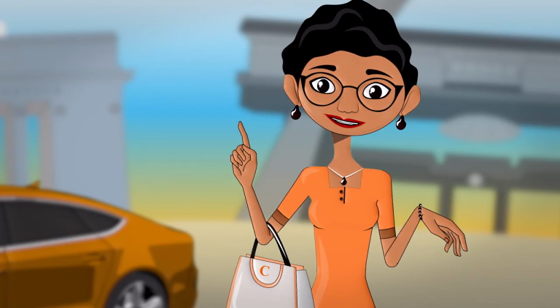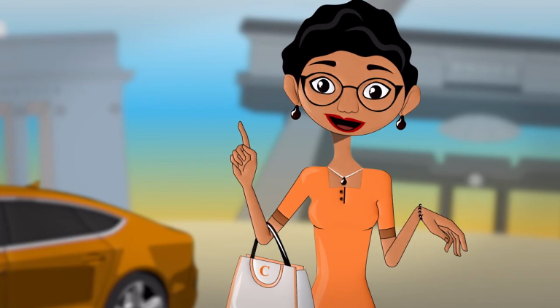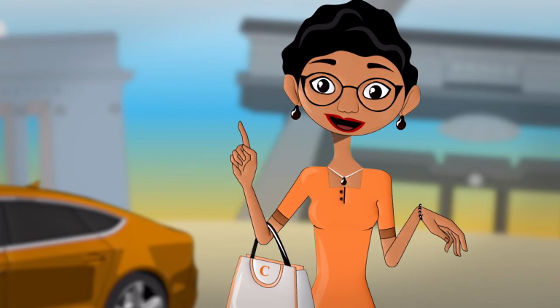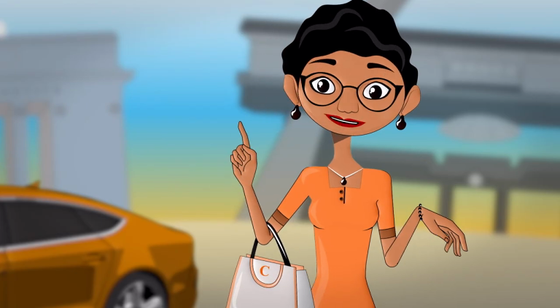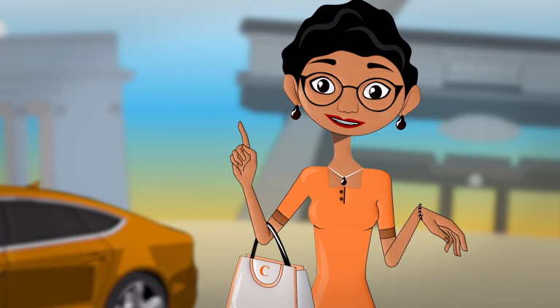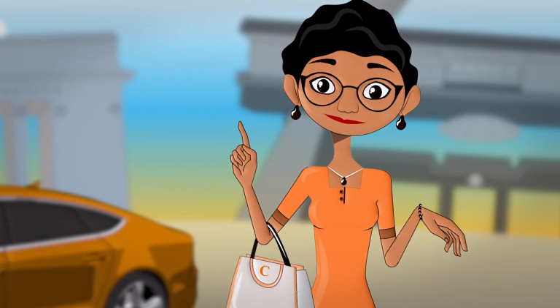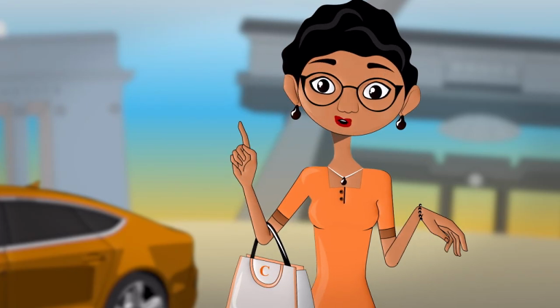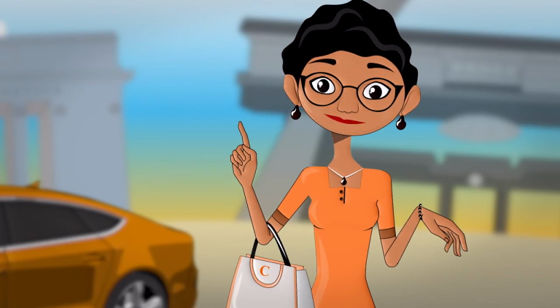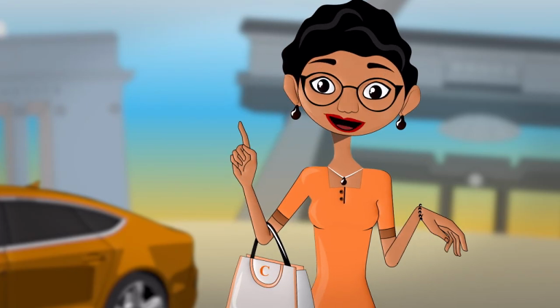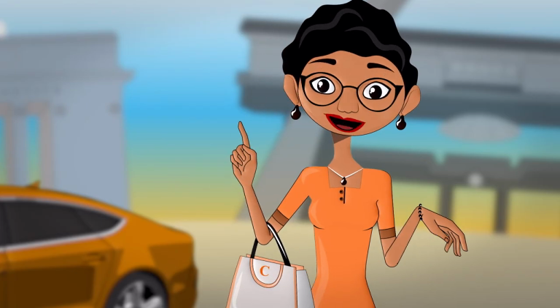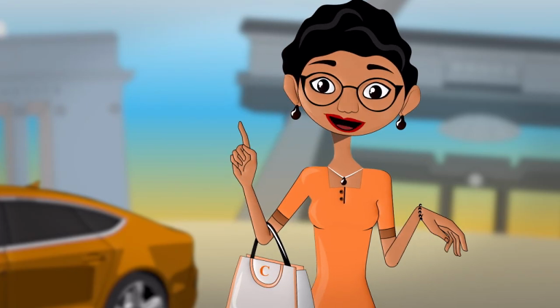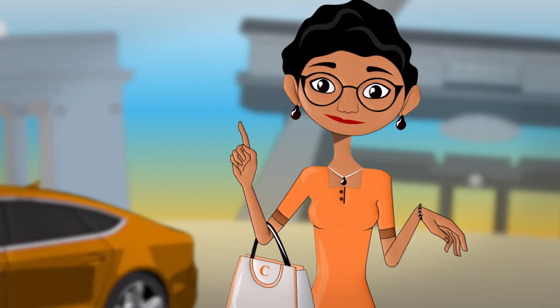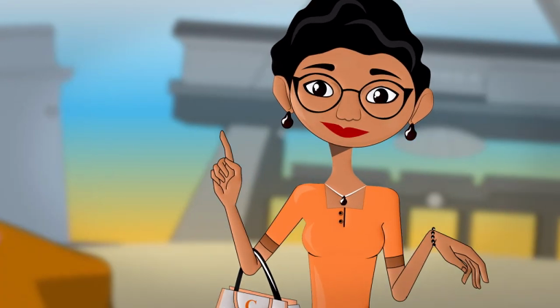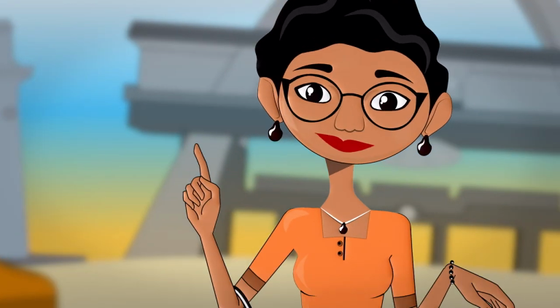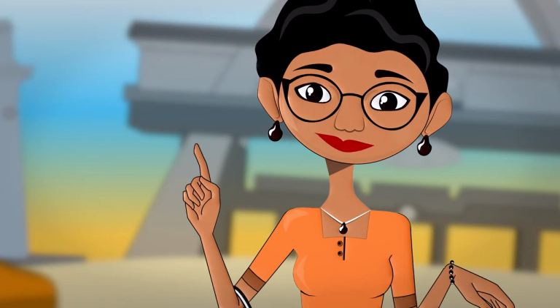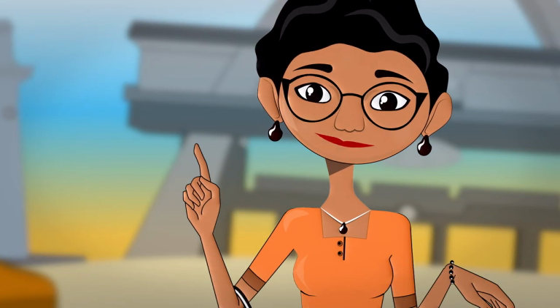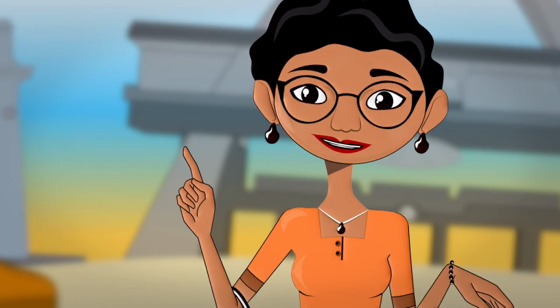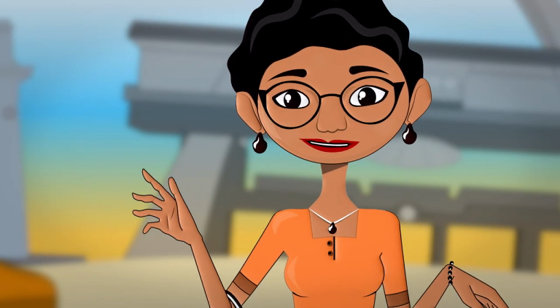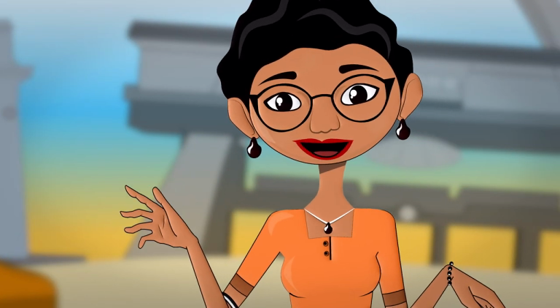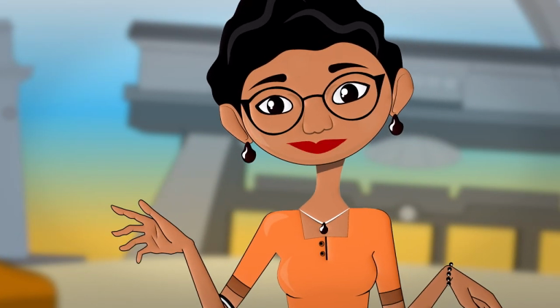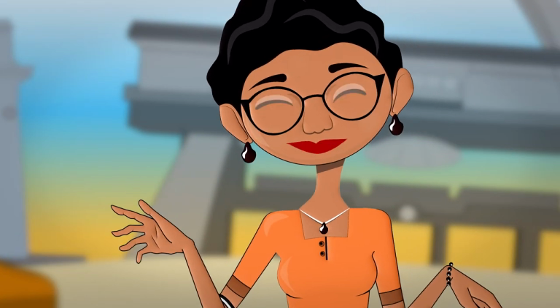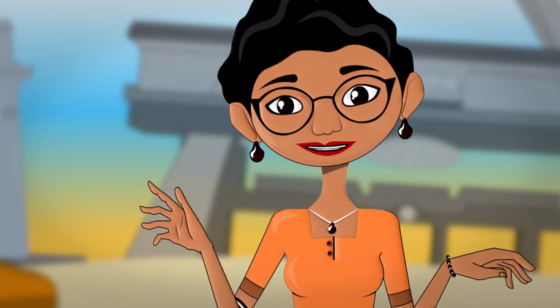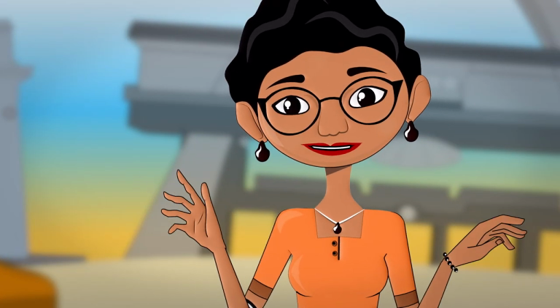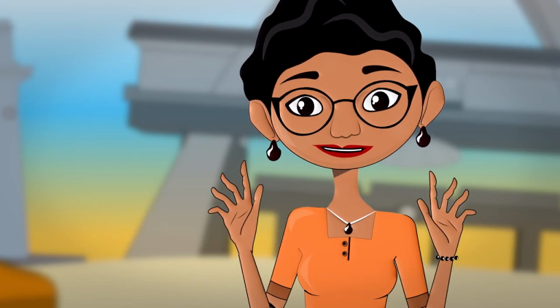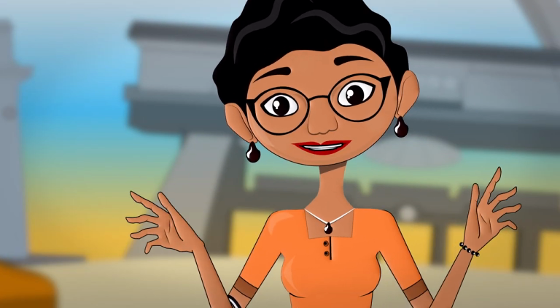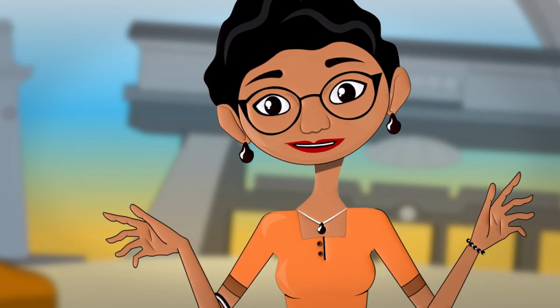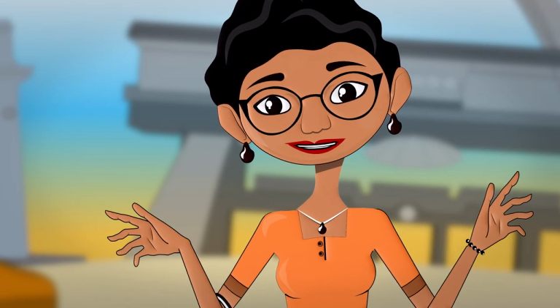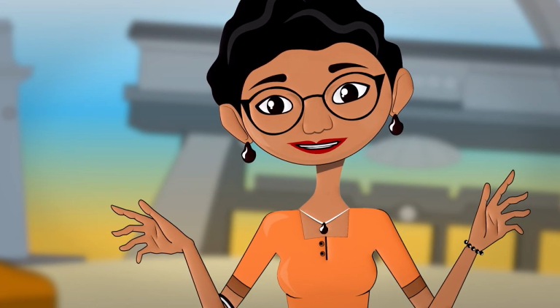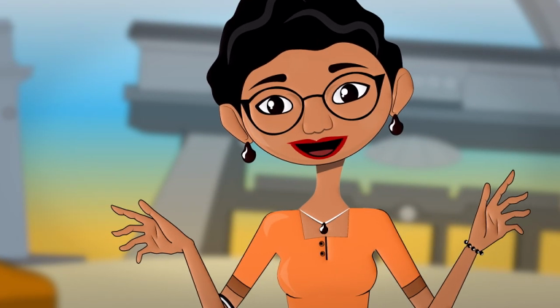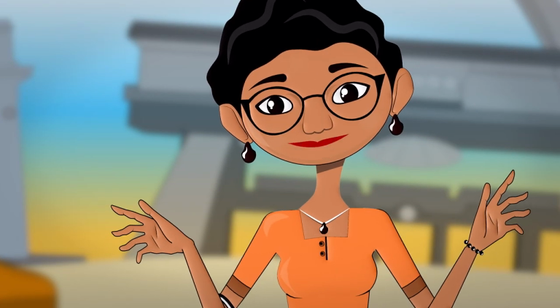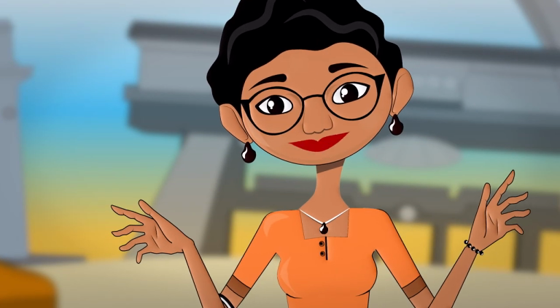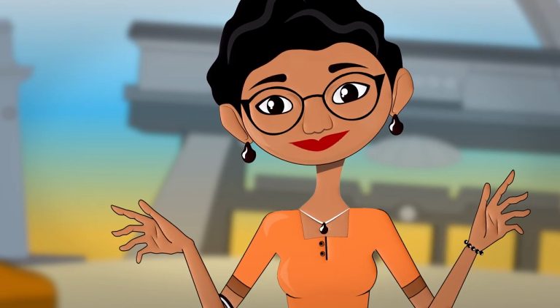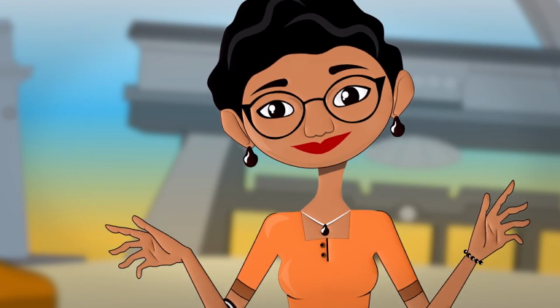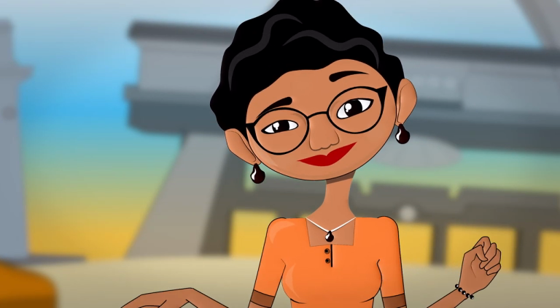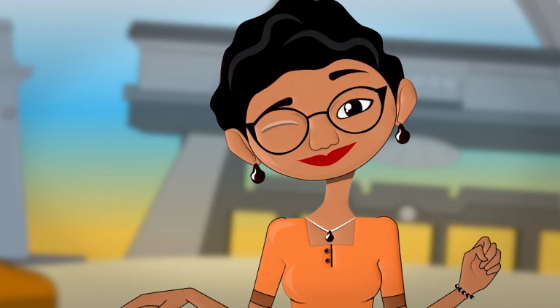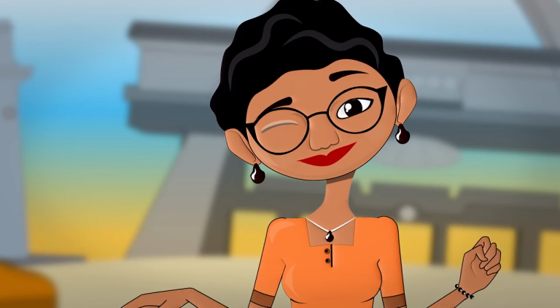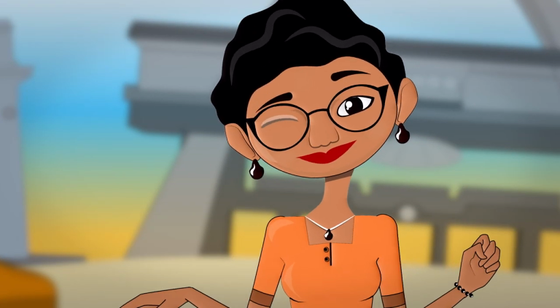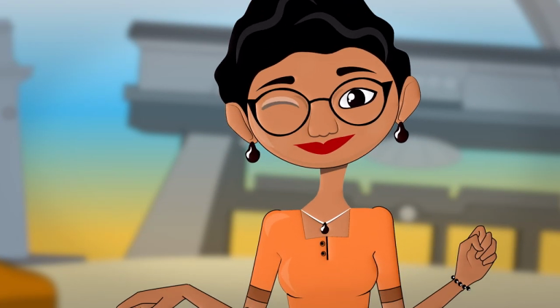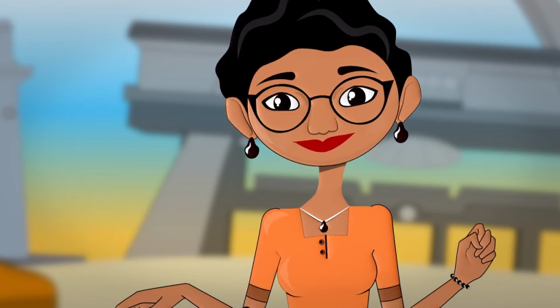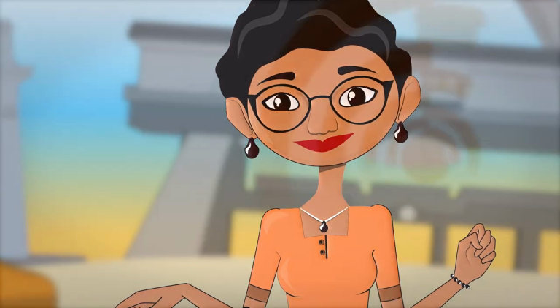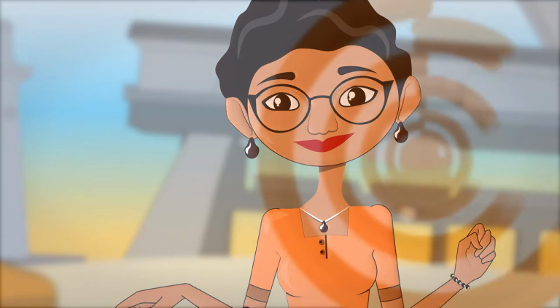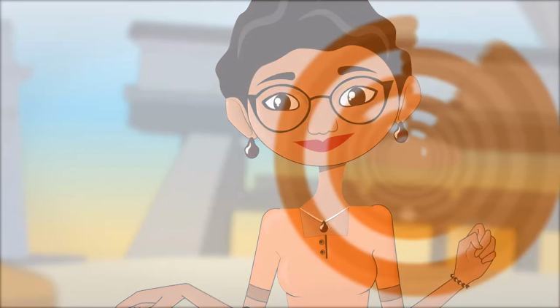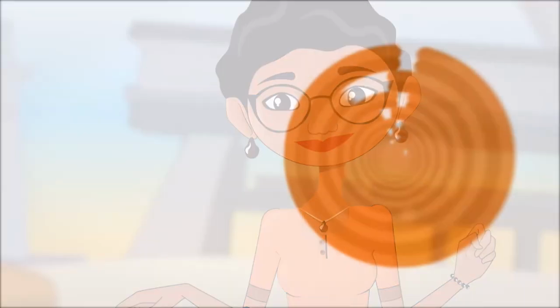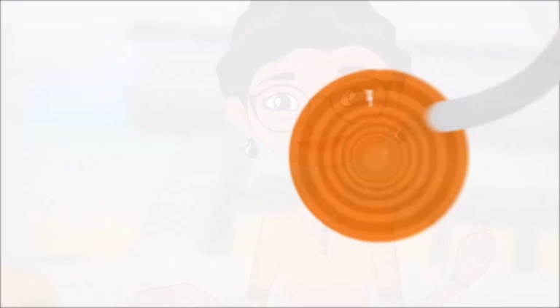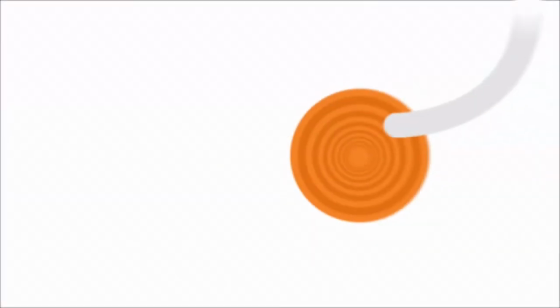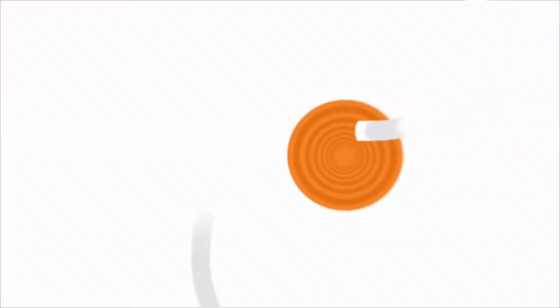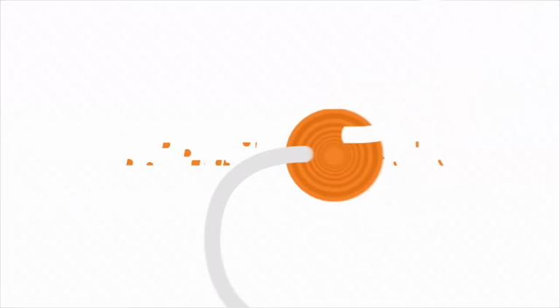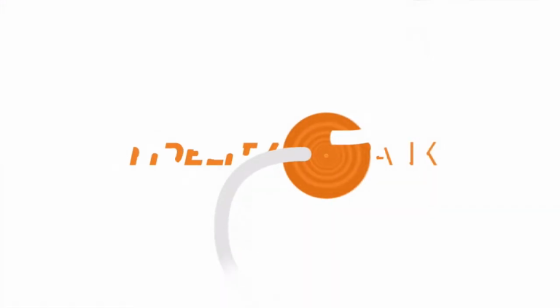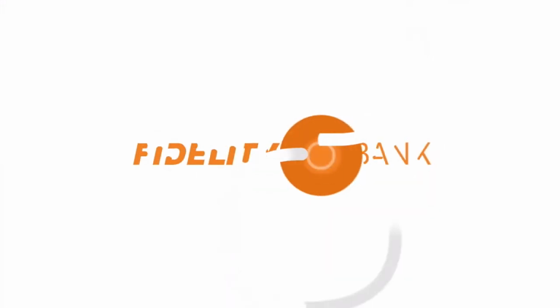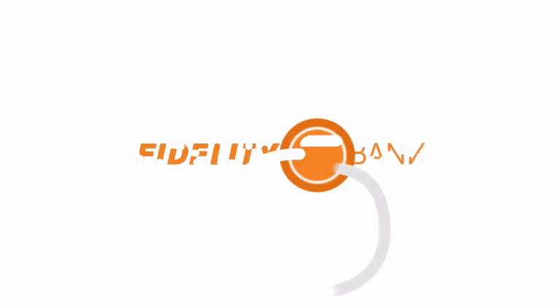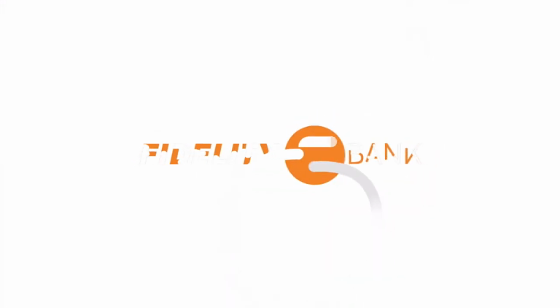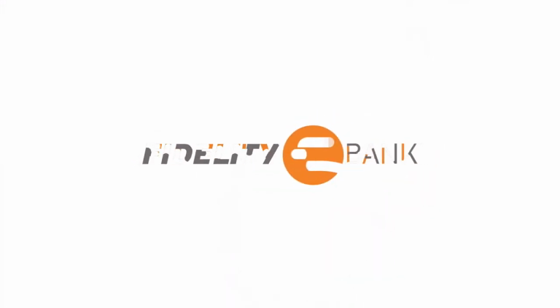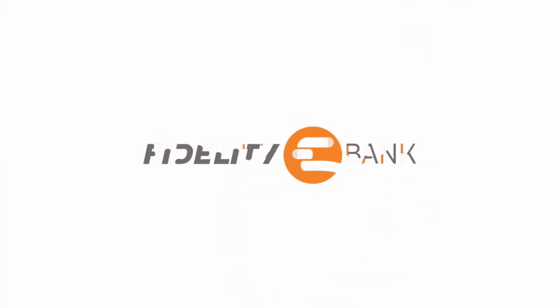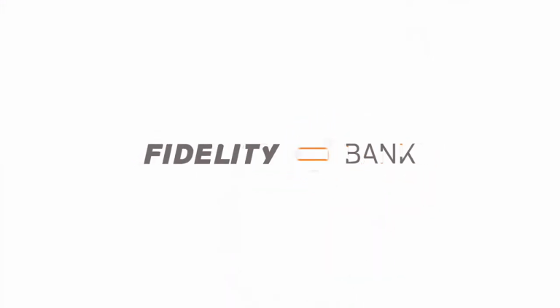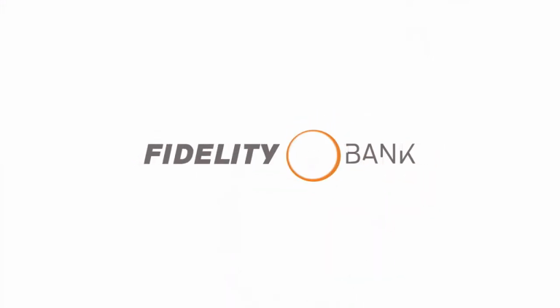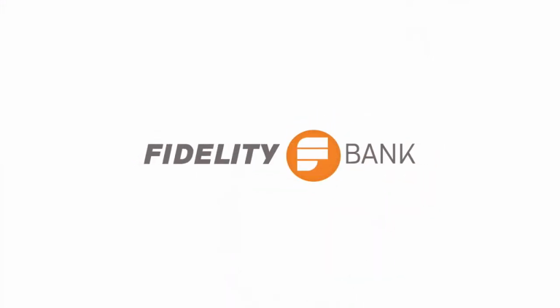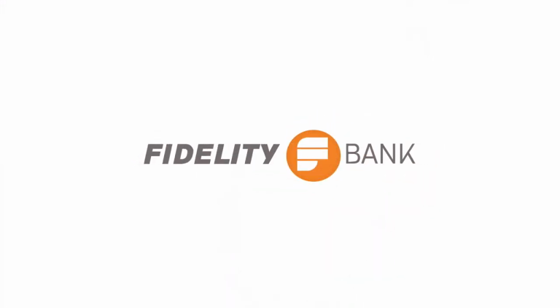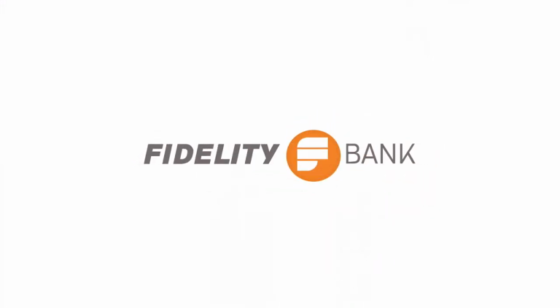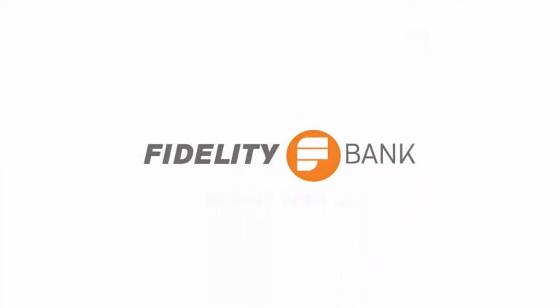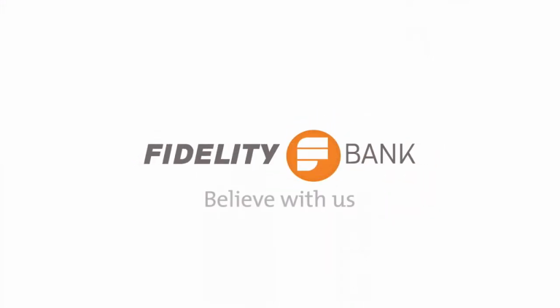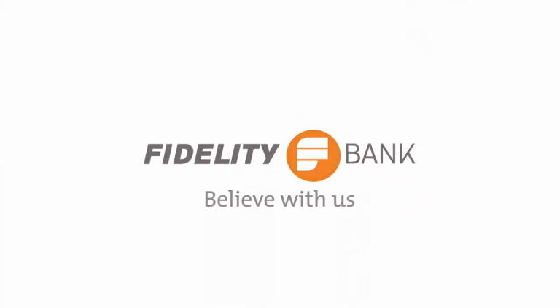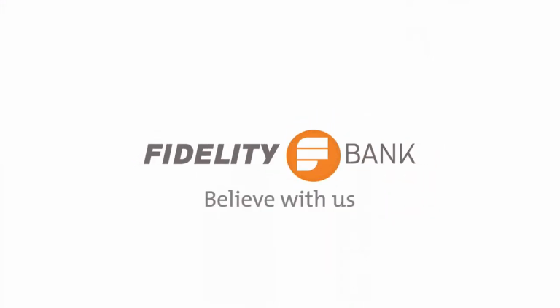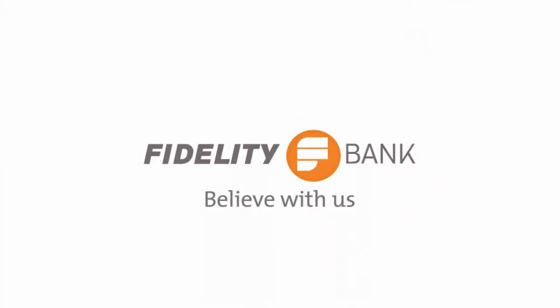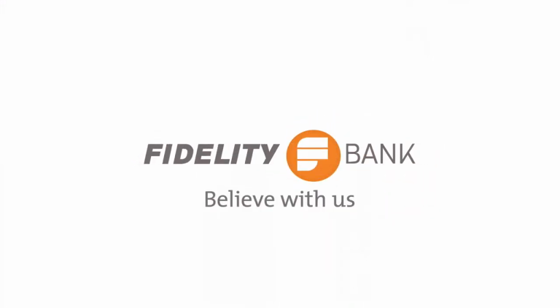With Fidelity mobile app, every time is banking time. Fidelity Bank. Believe with us.